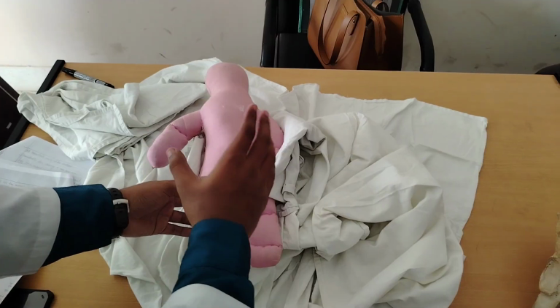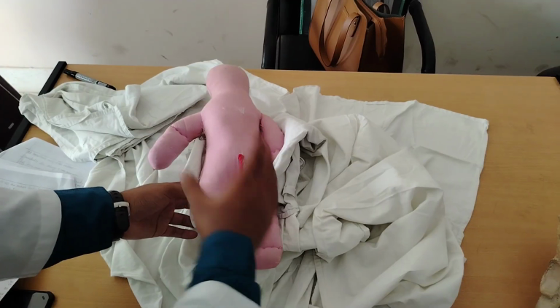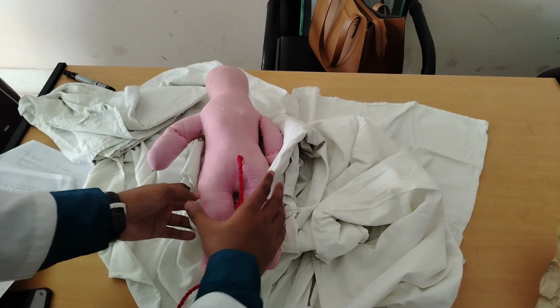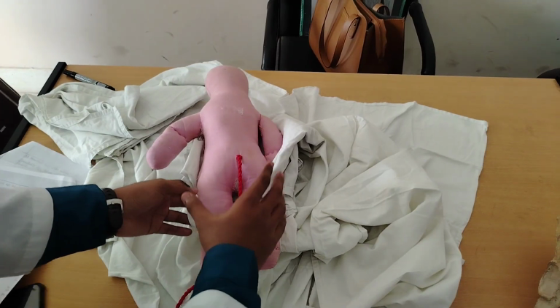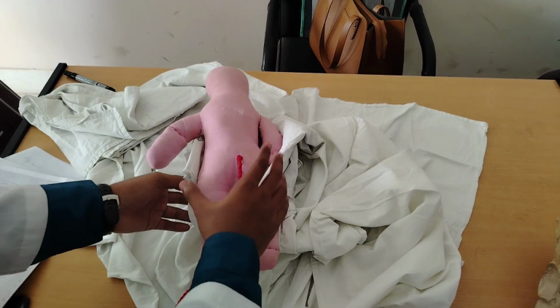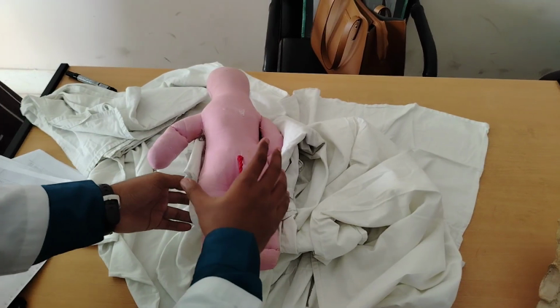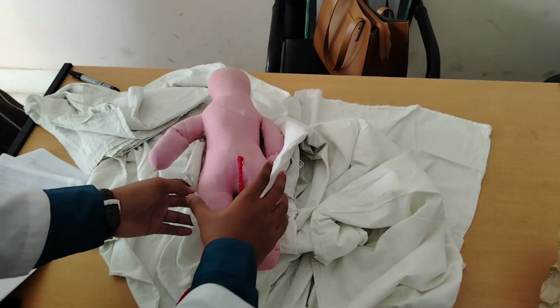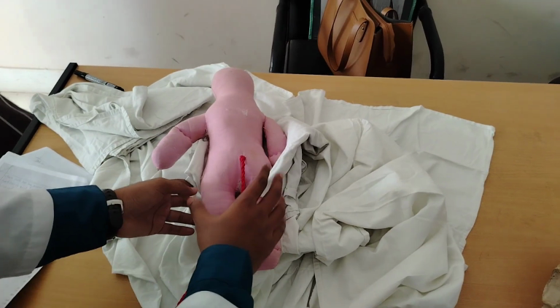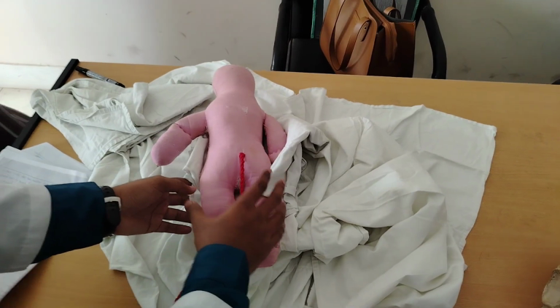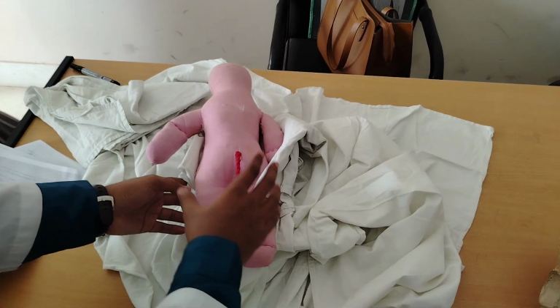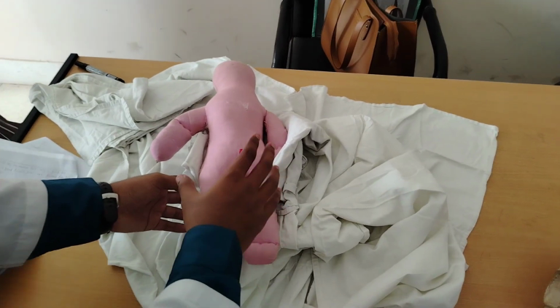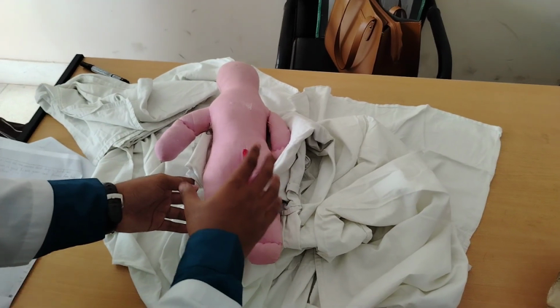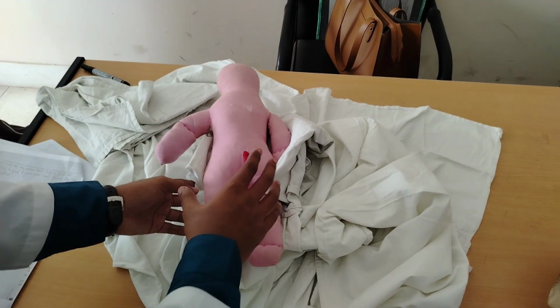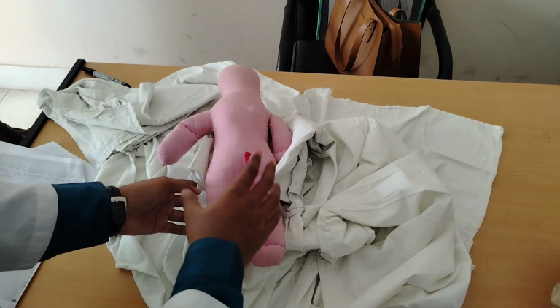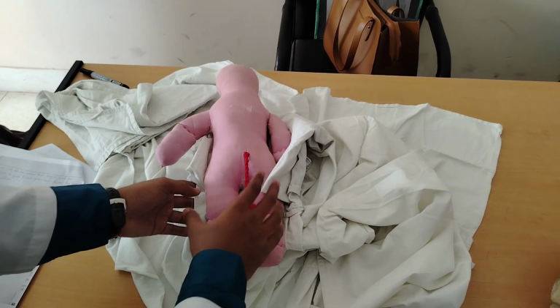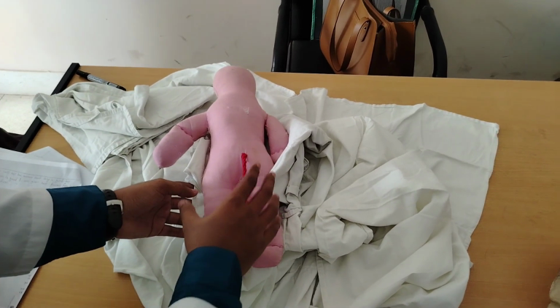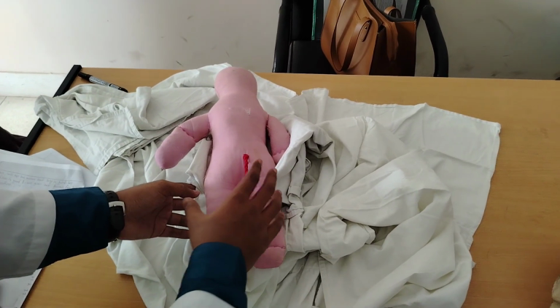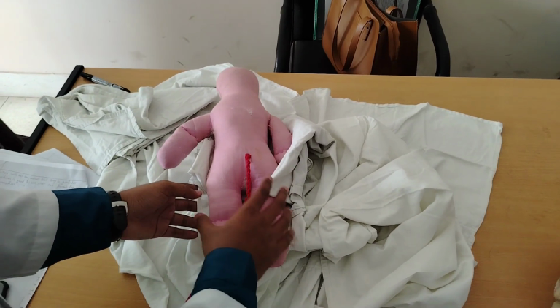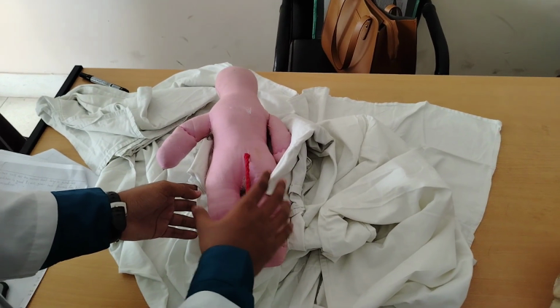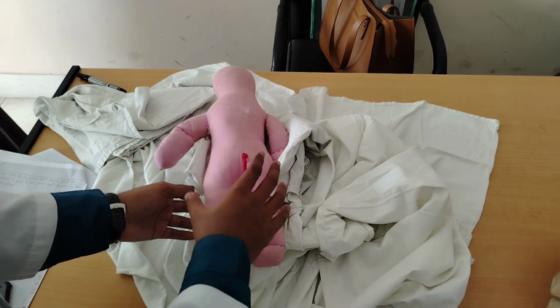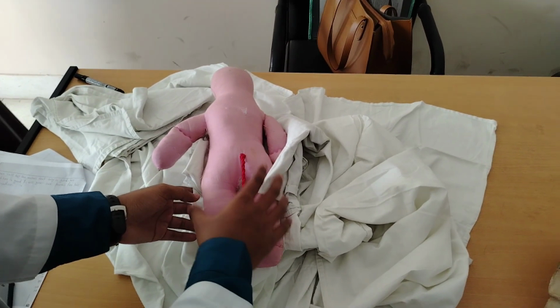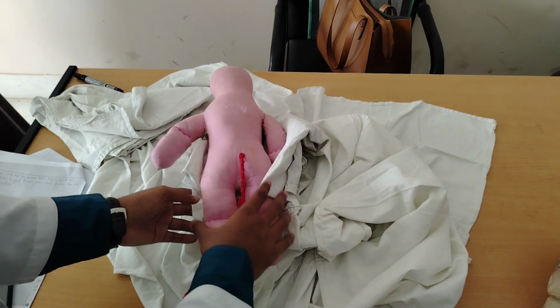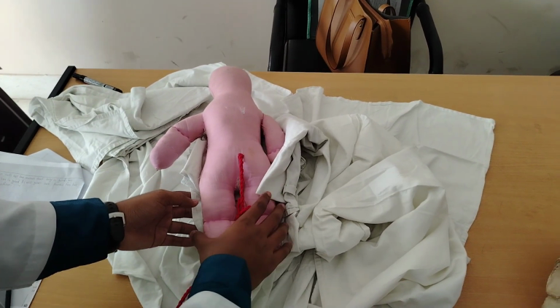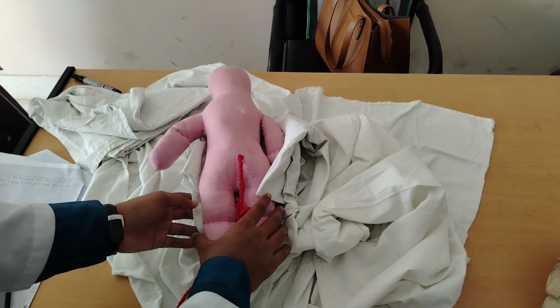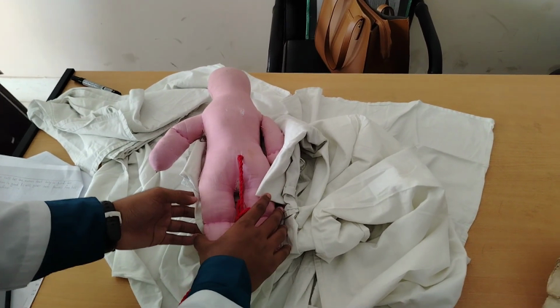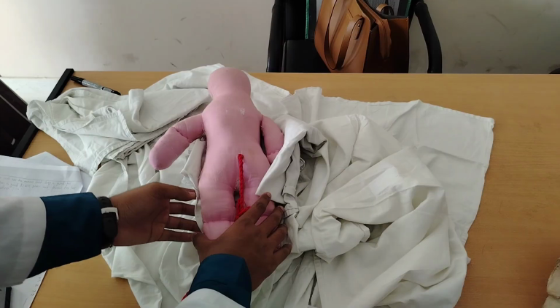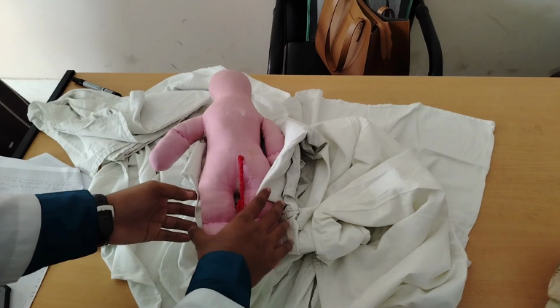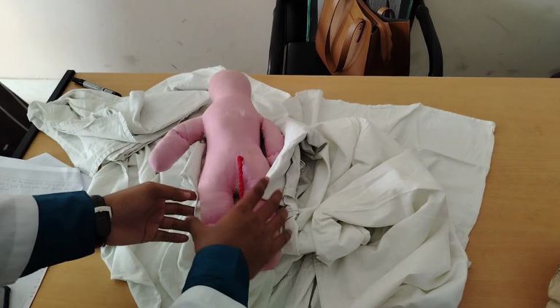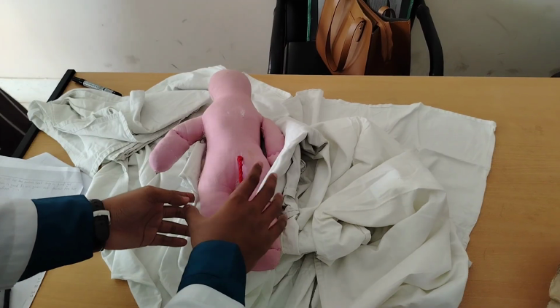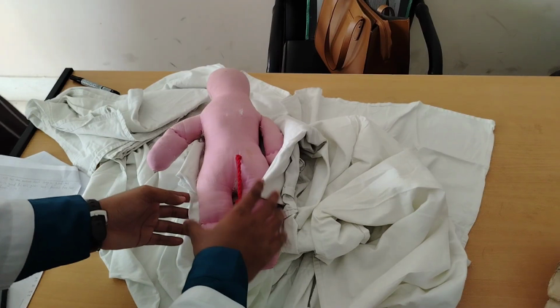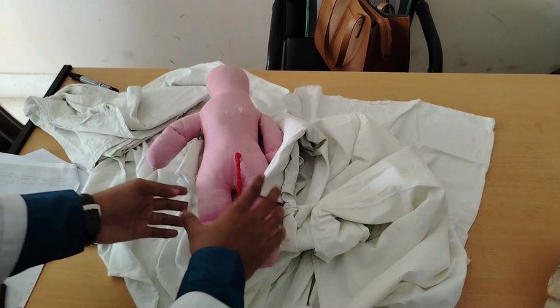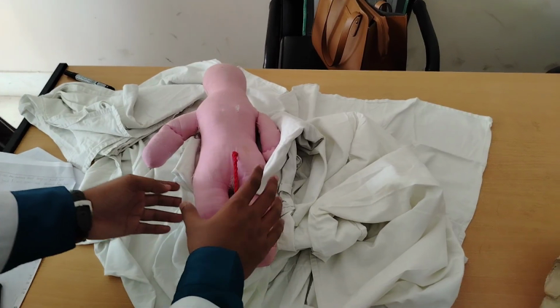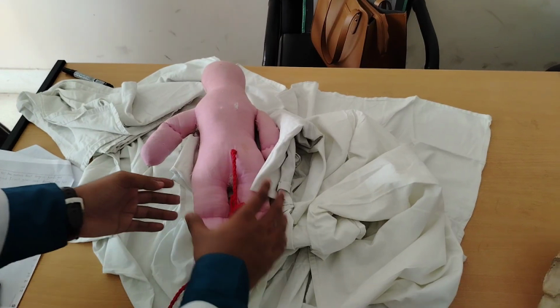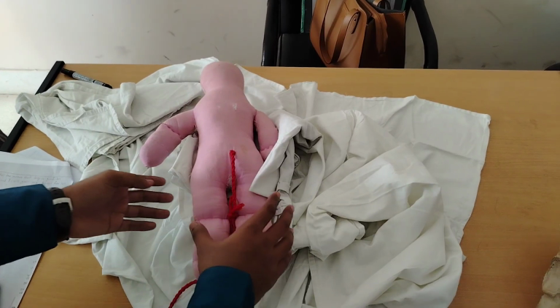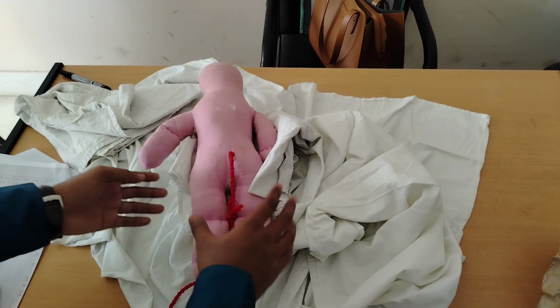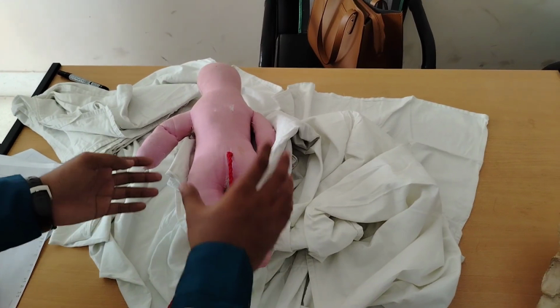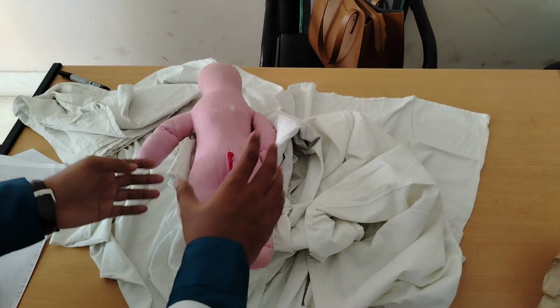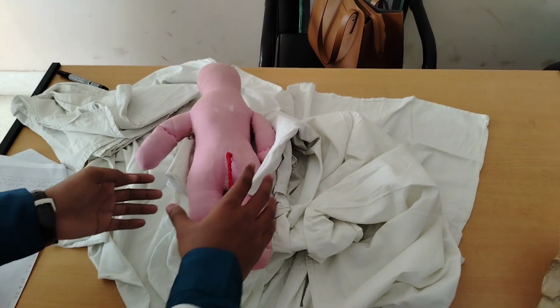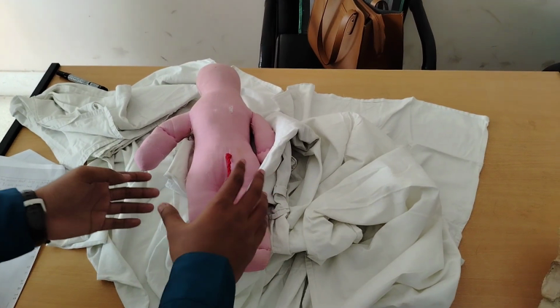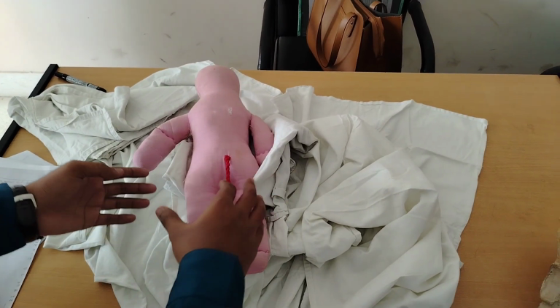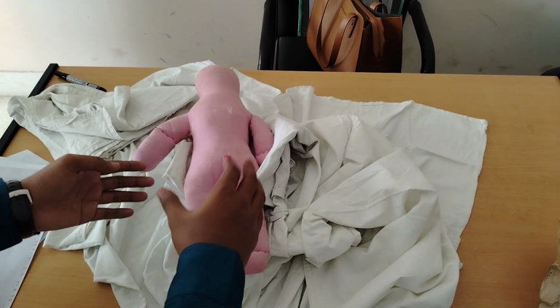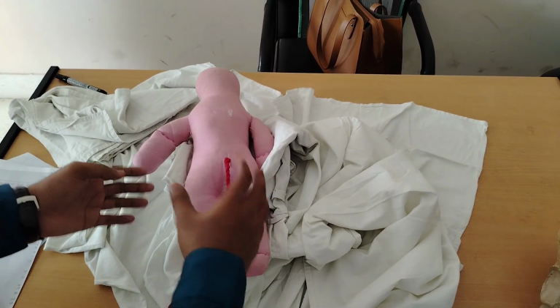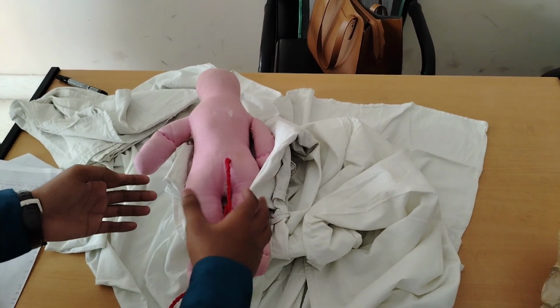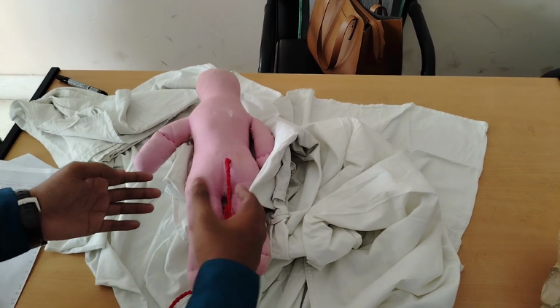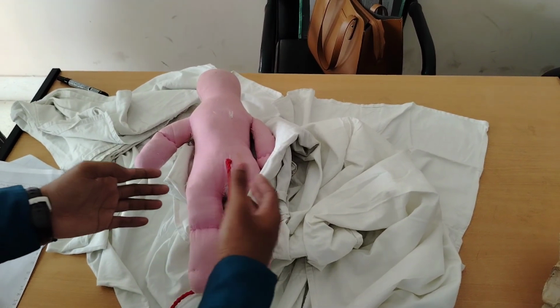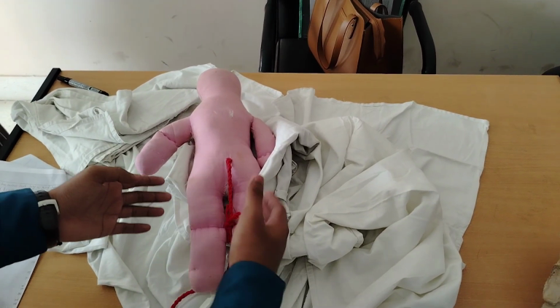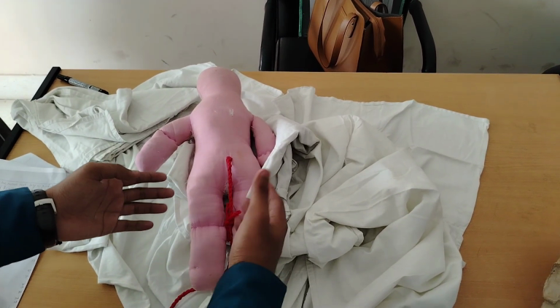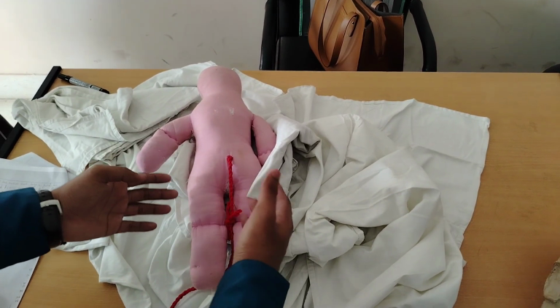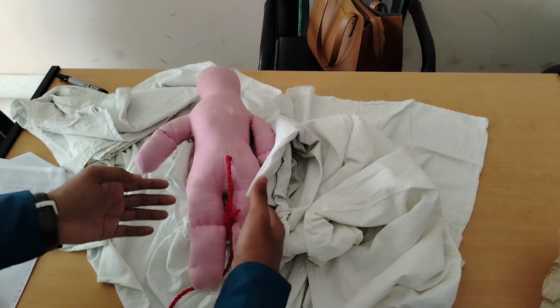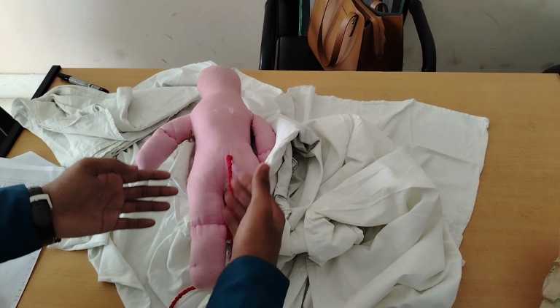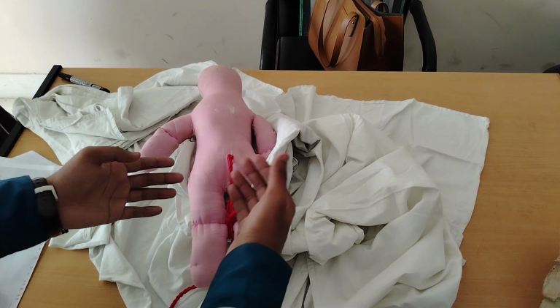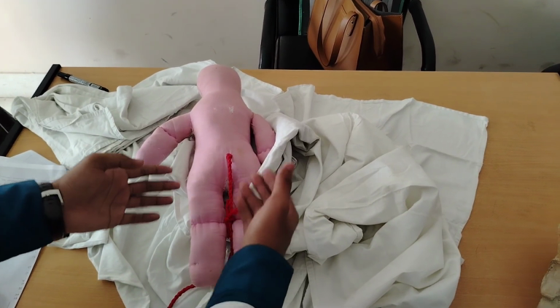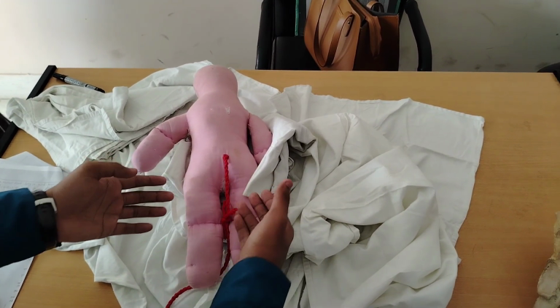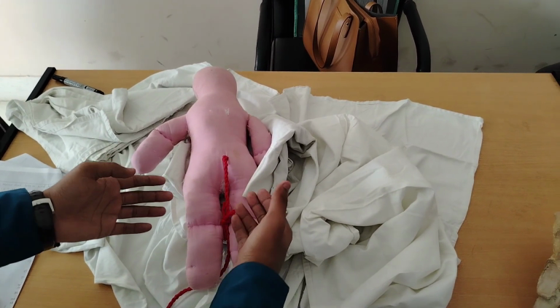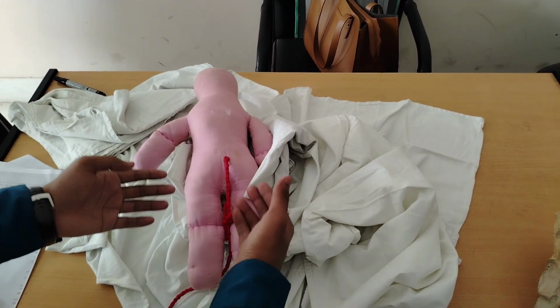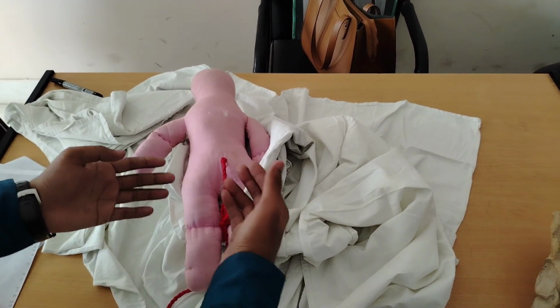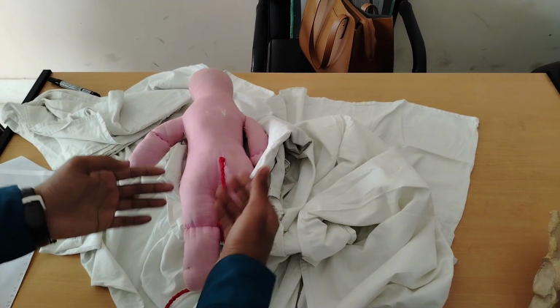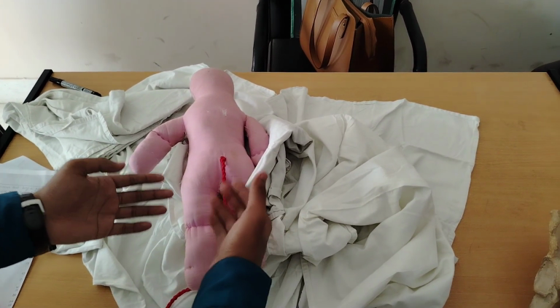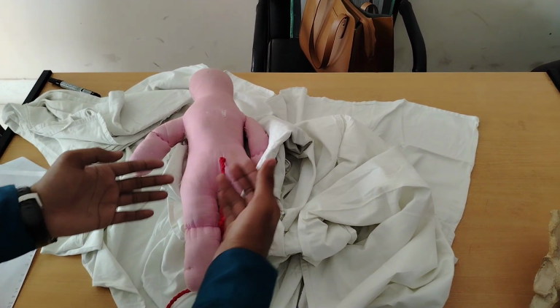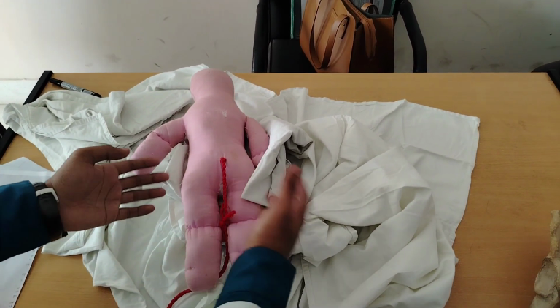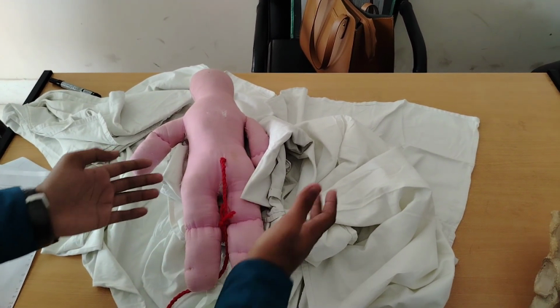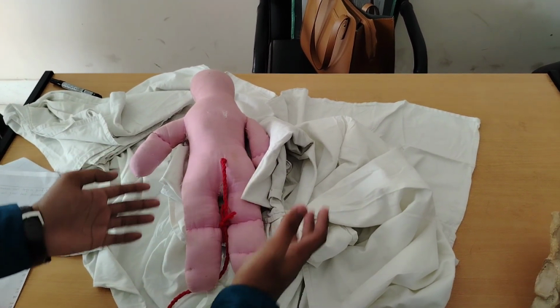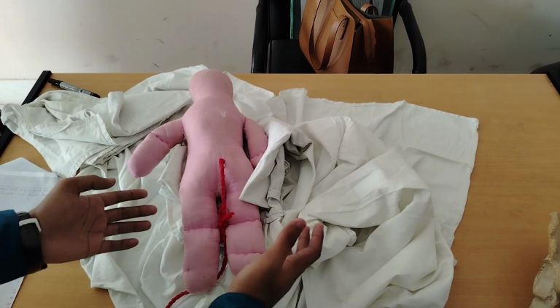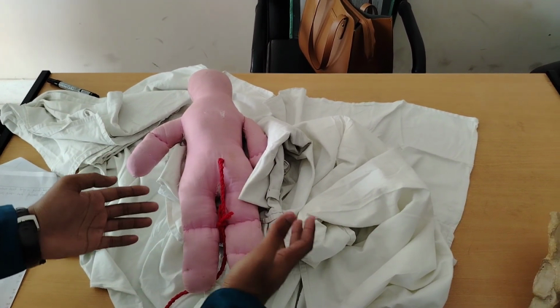Then I will tell the mother that the baby is good and her condition is good, and I will give her thanks for her cooperation.